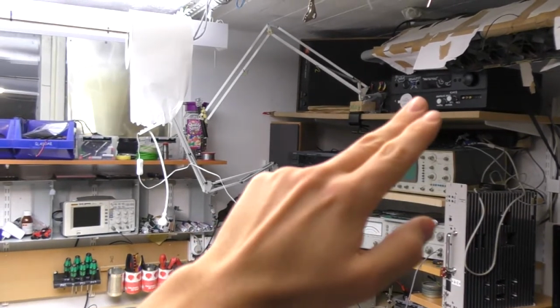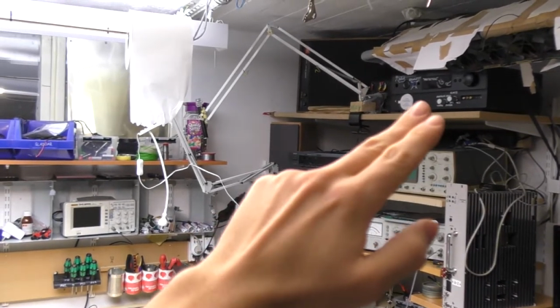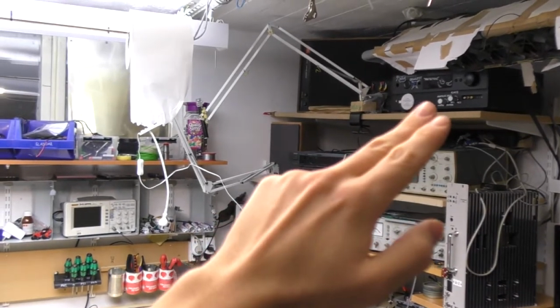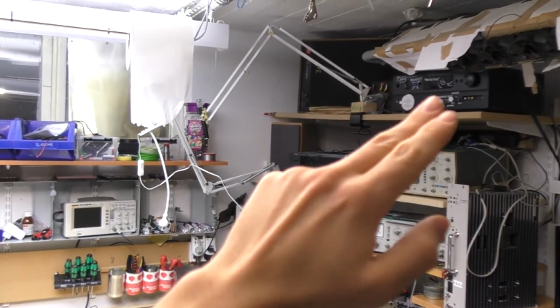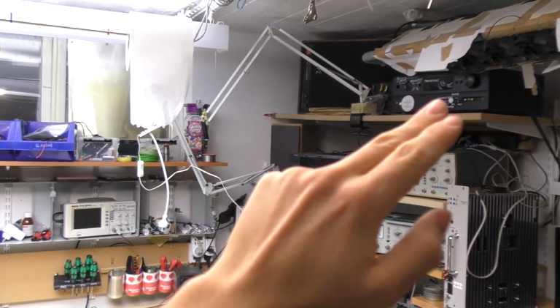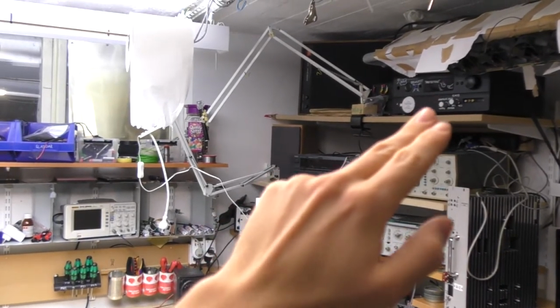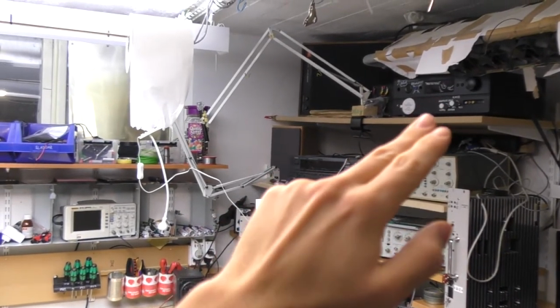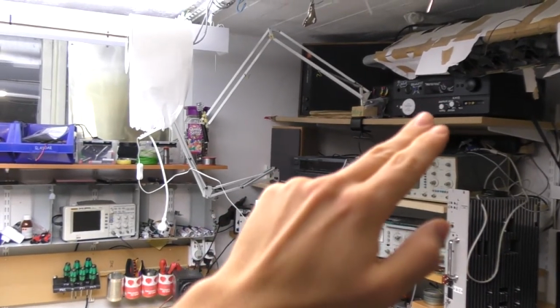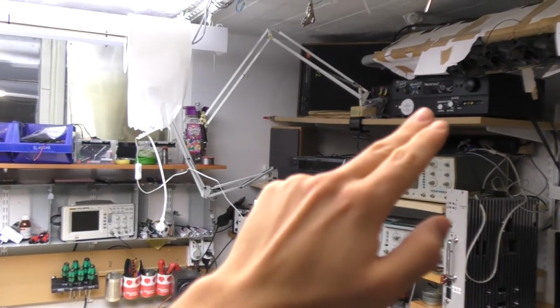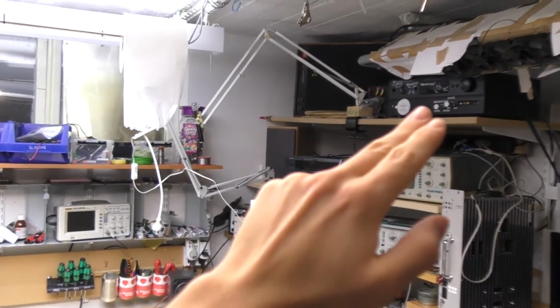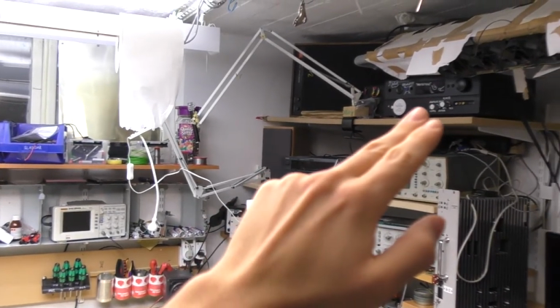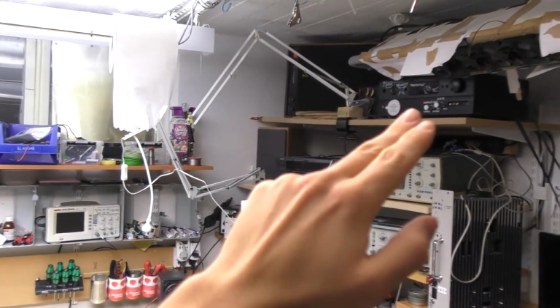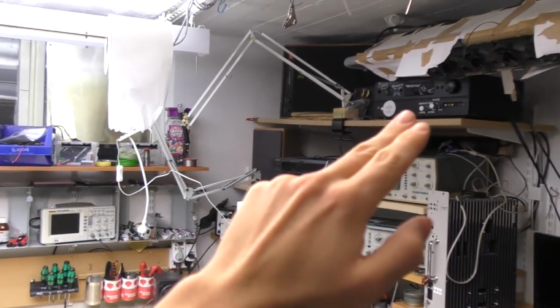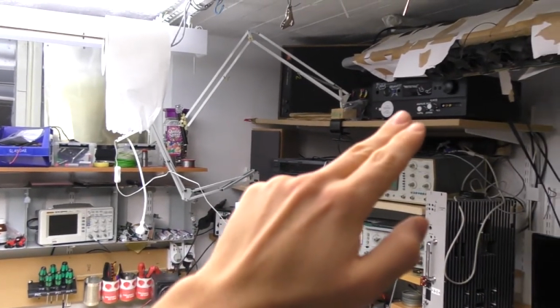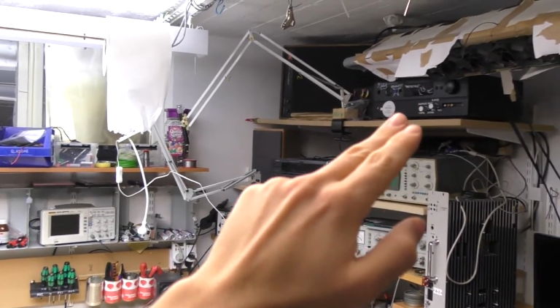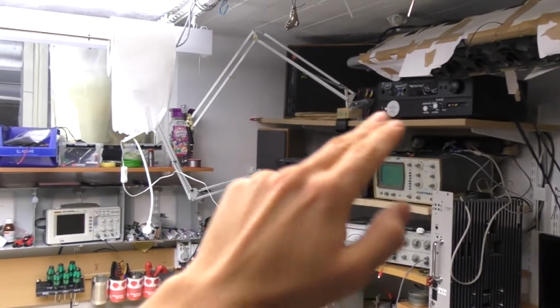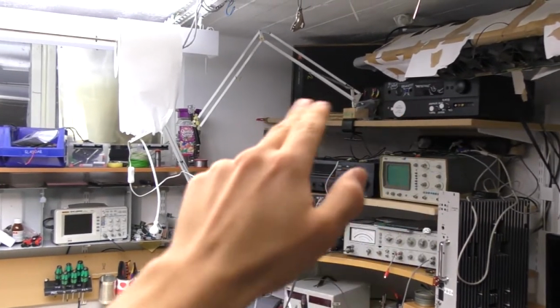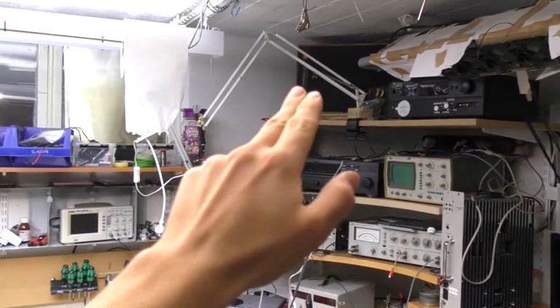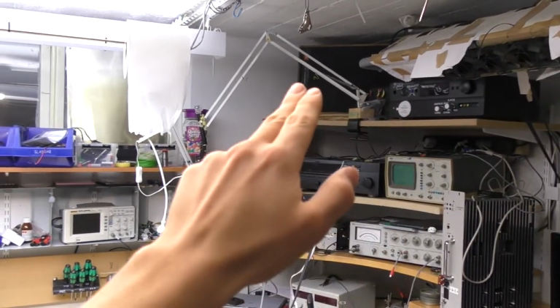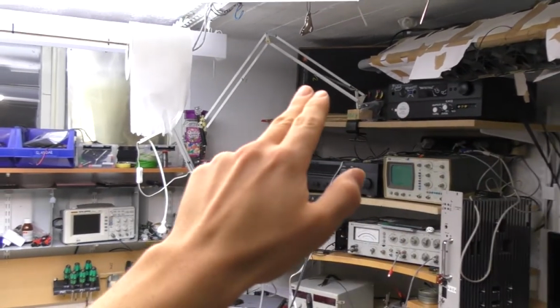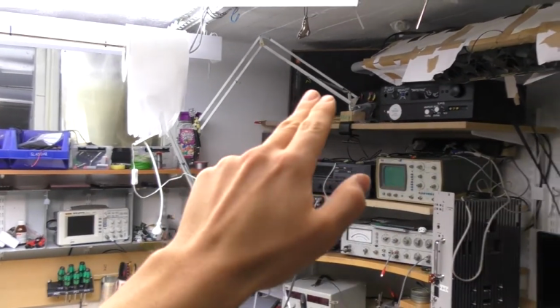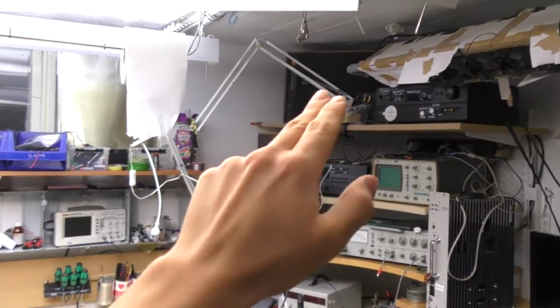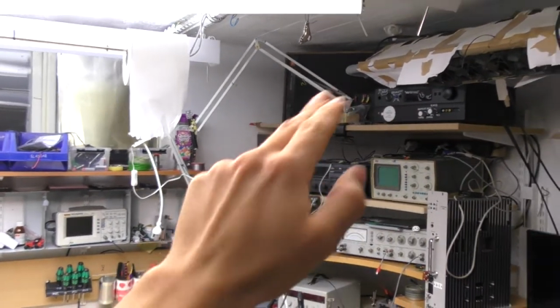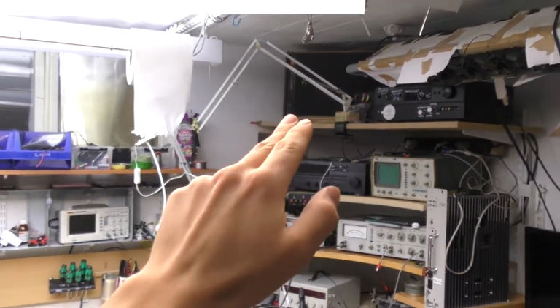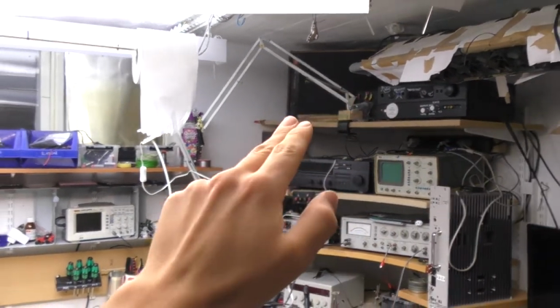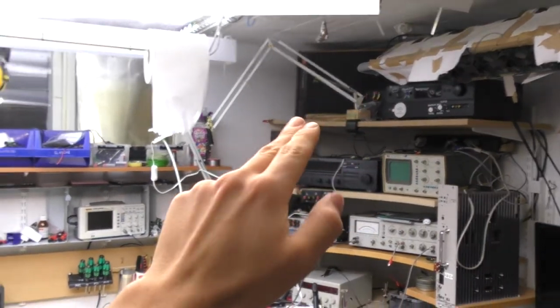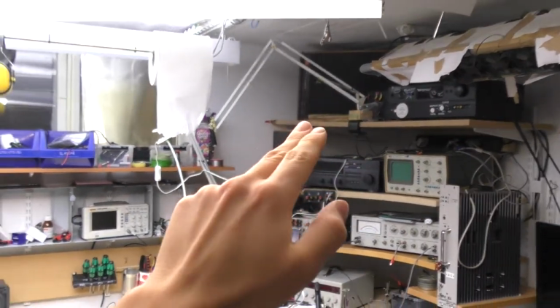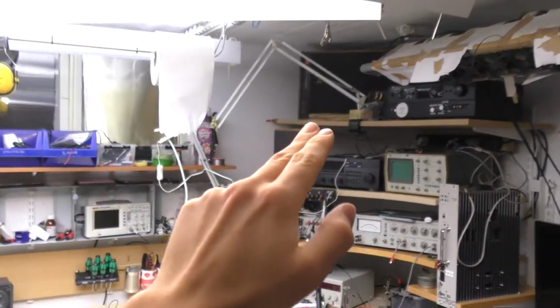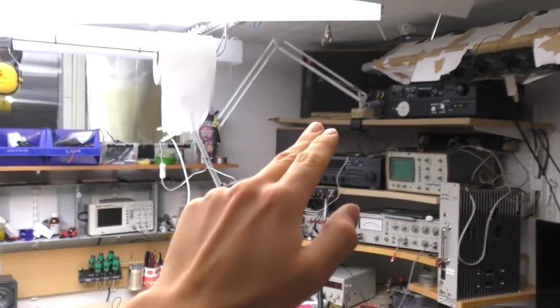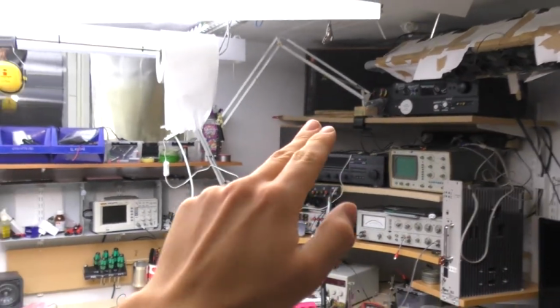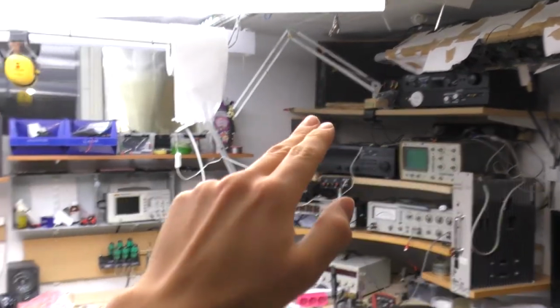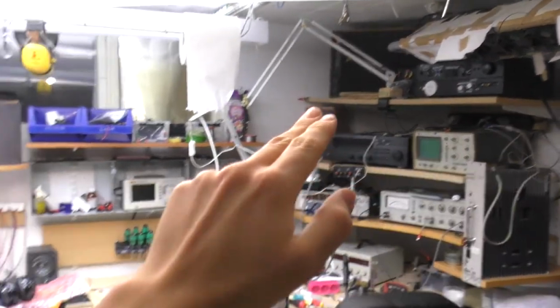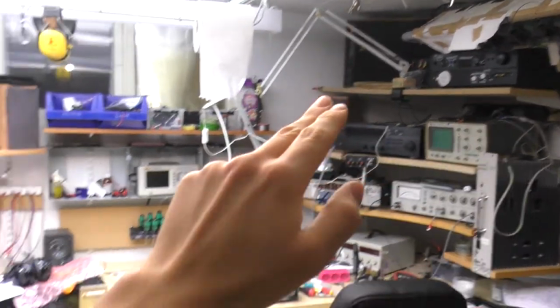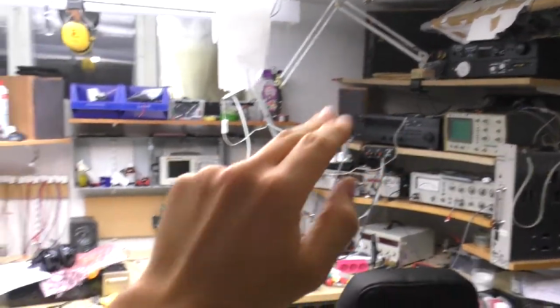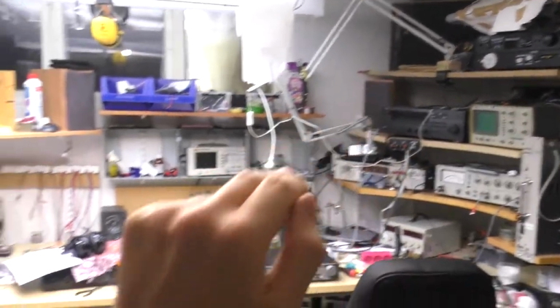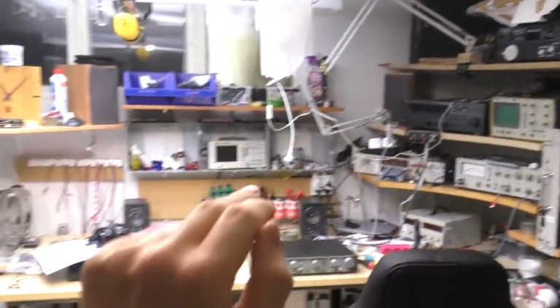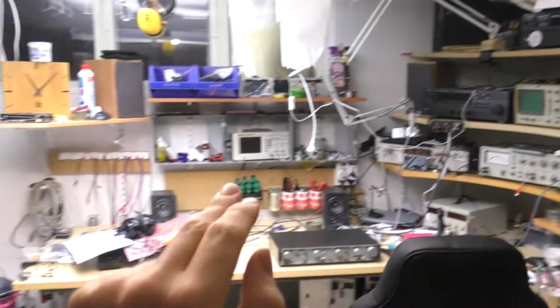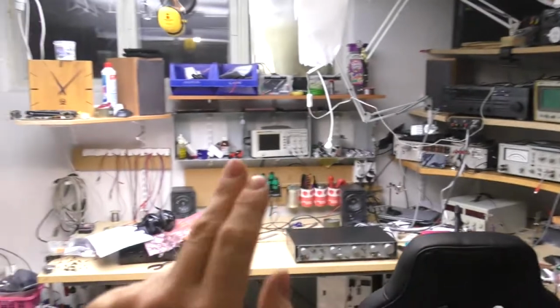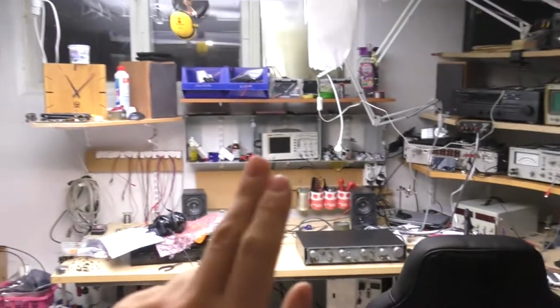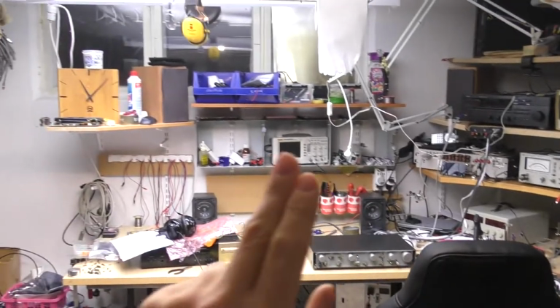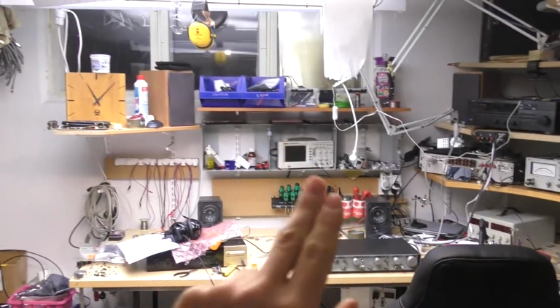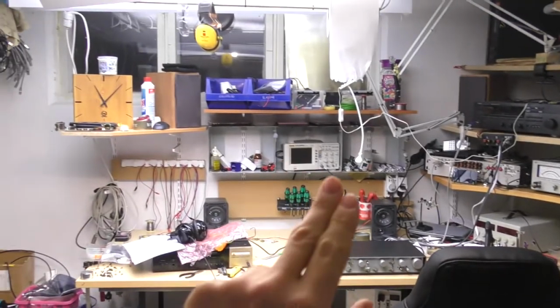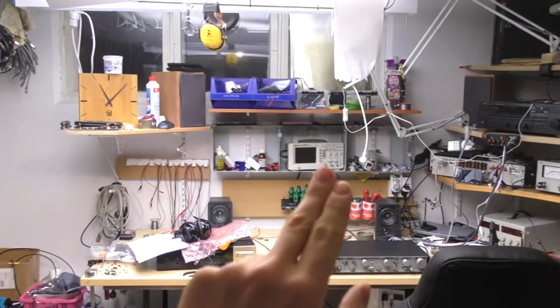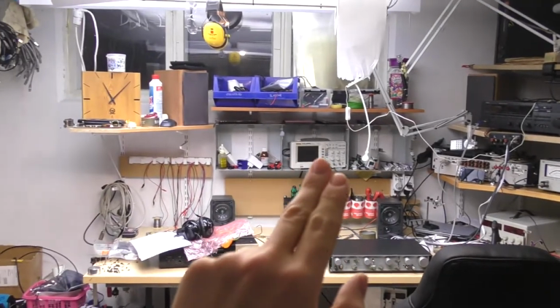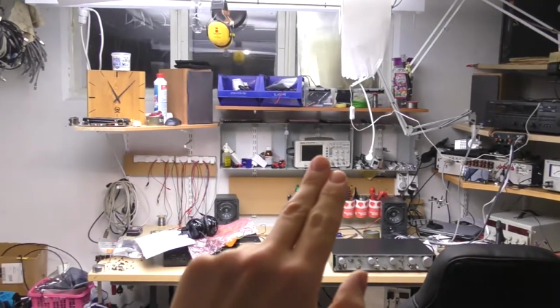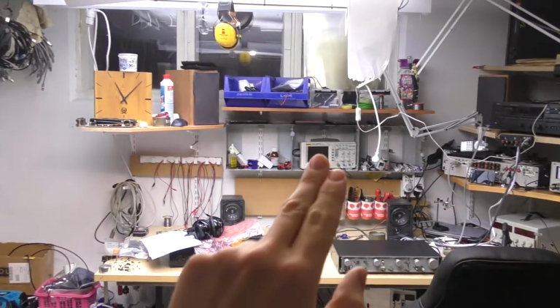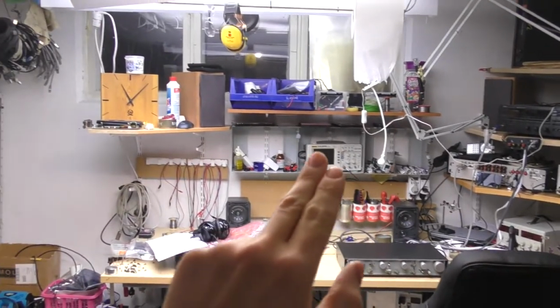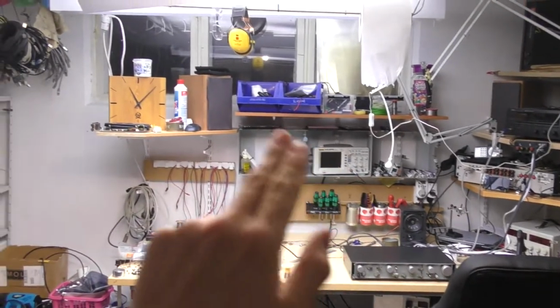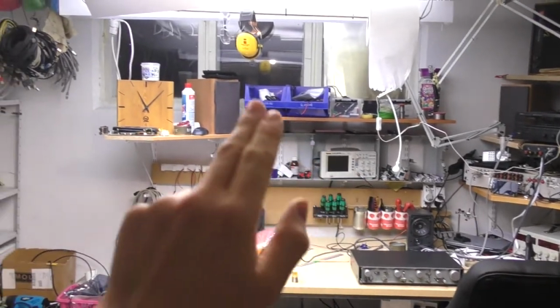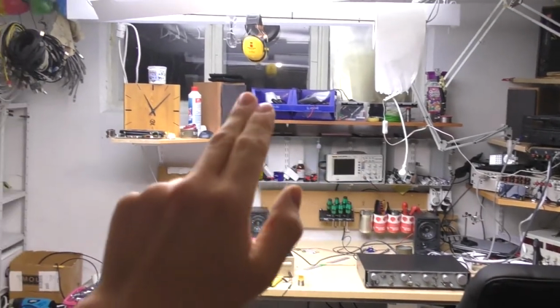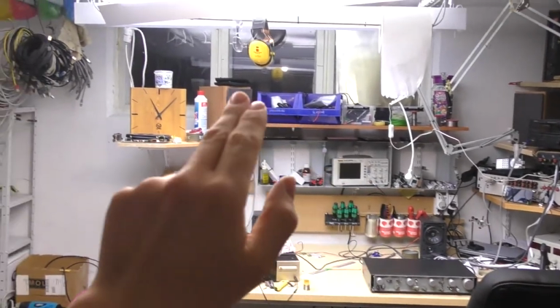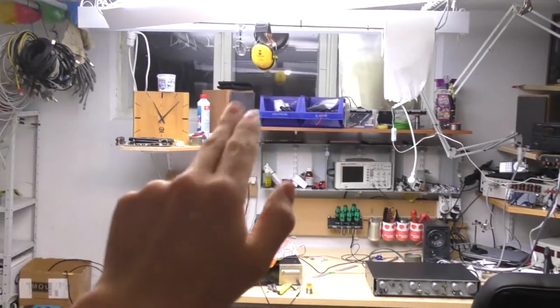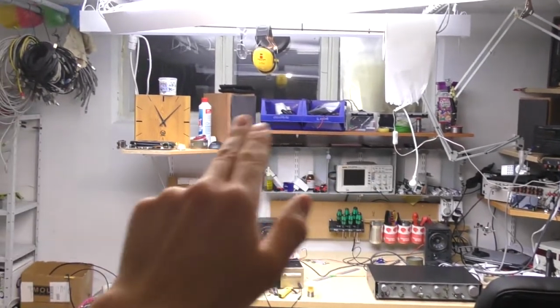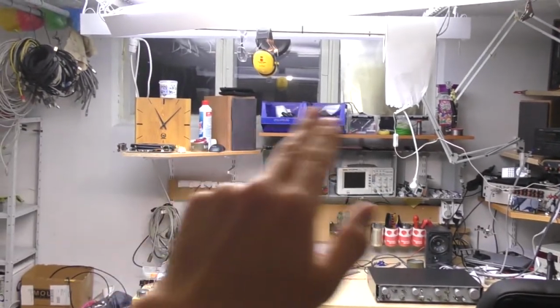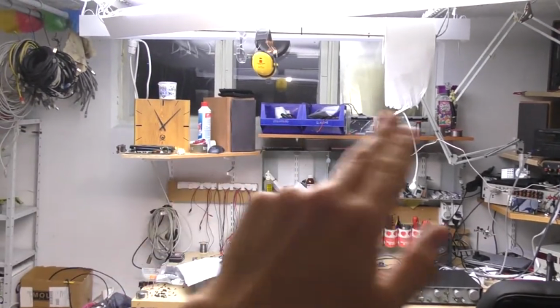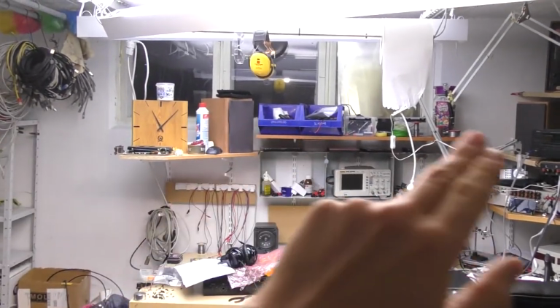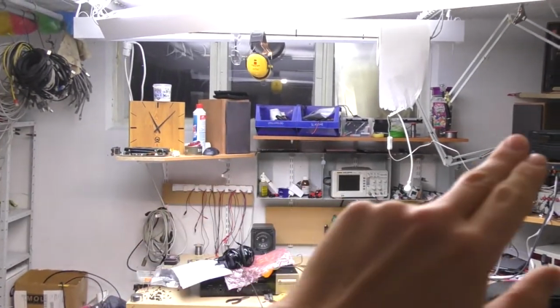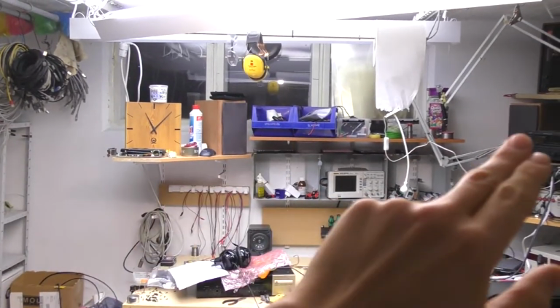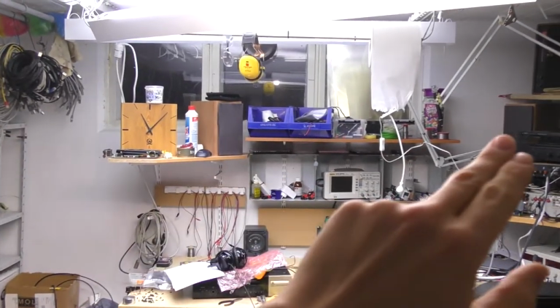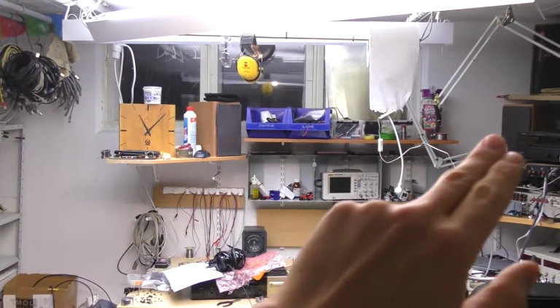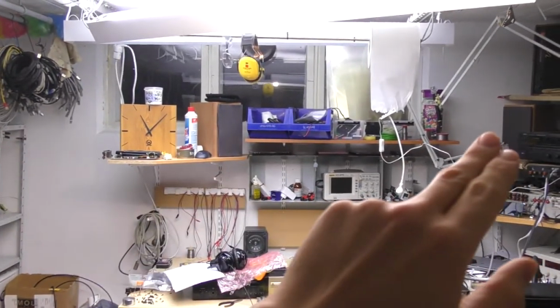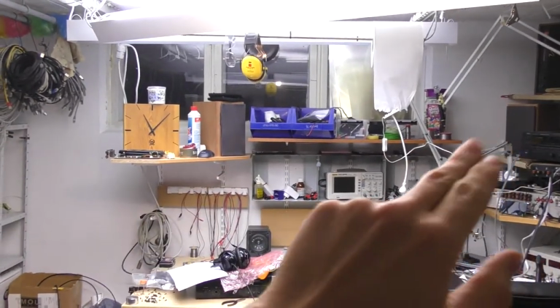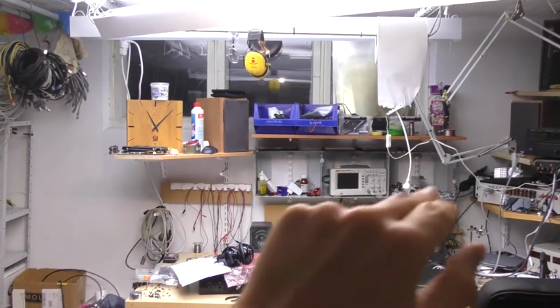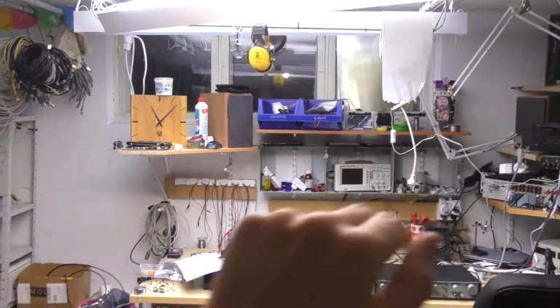That's my entertainment stereo — big speakers, JBL 4311Bs. Rigel oscilloscope. Test speakers go up there.